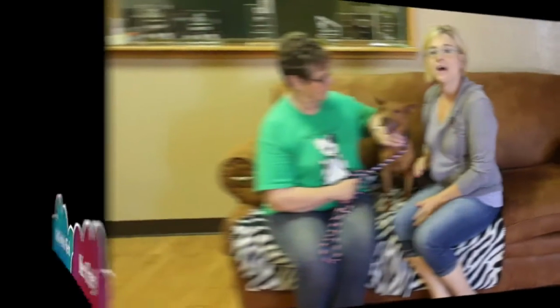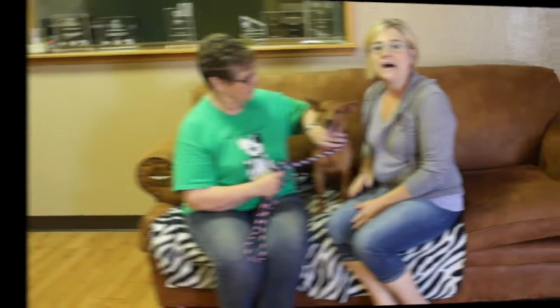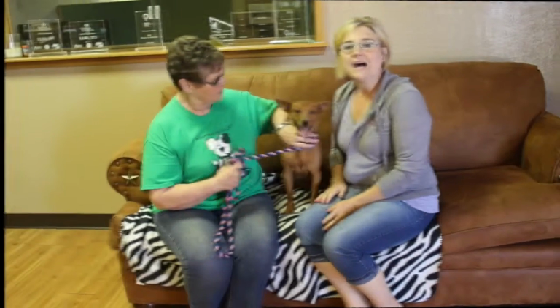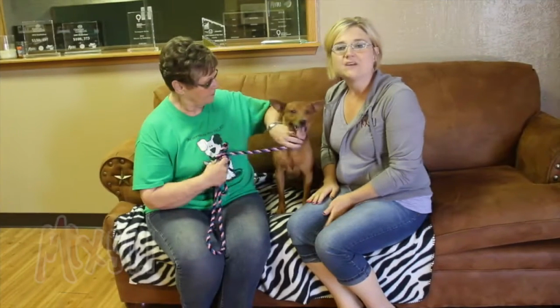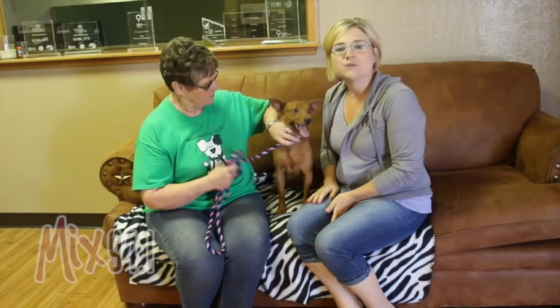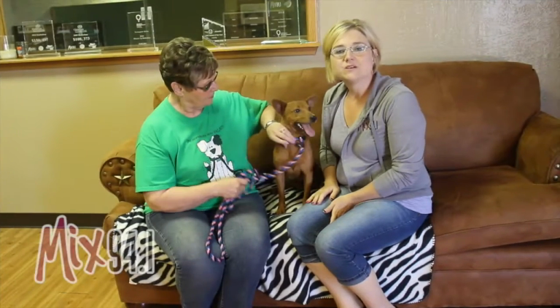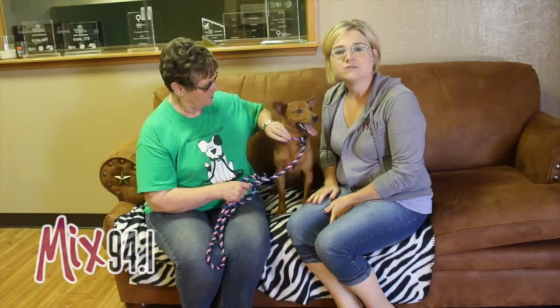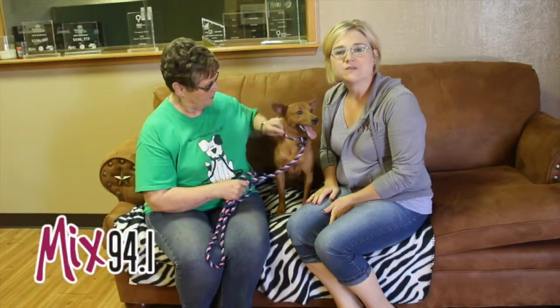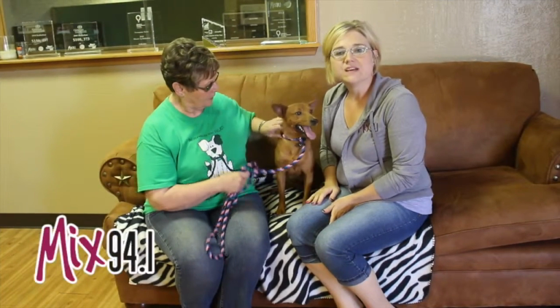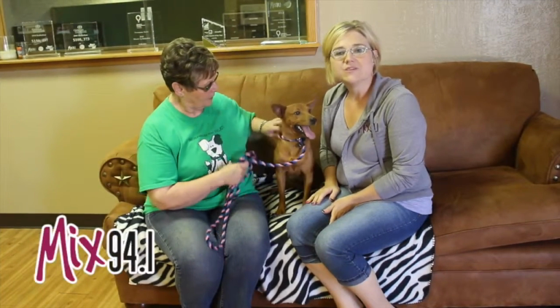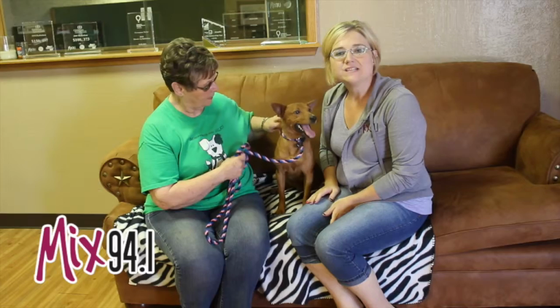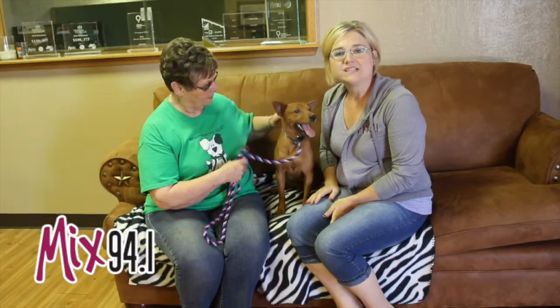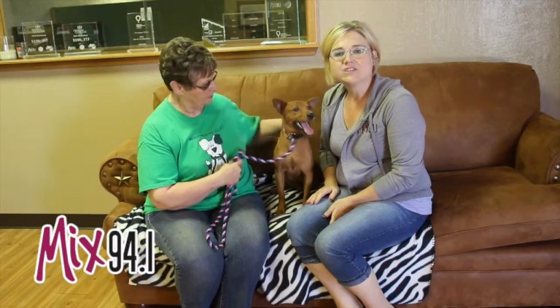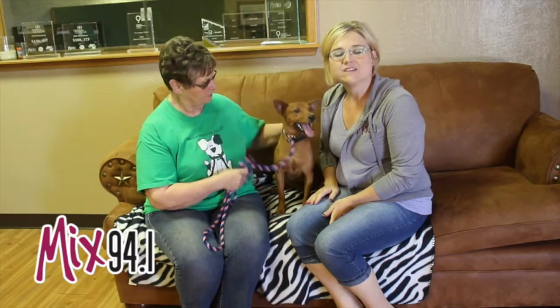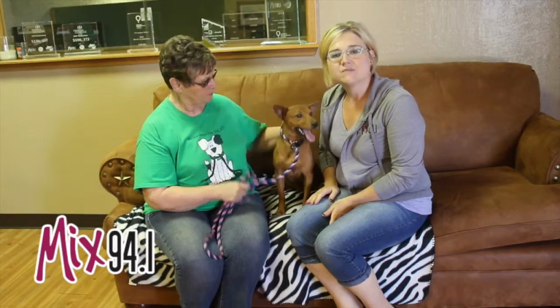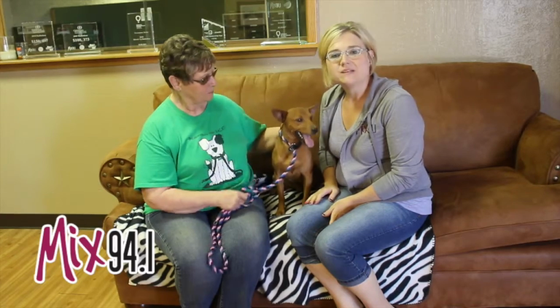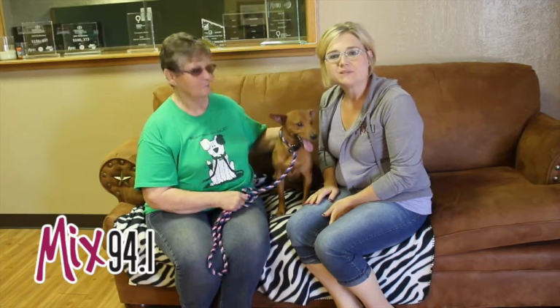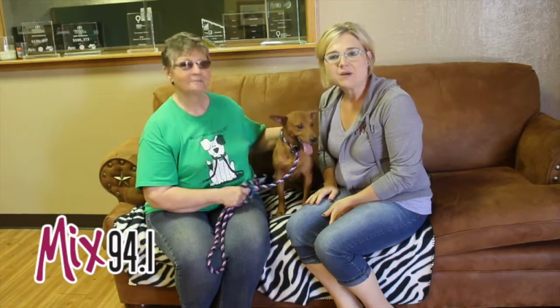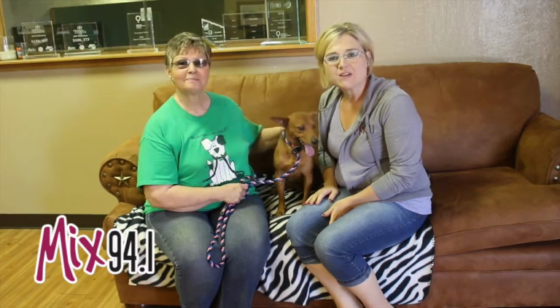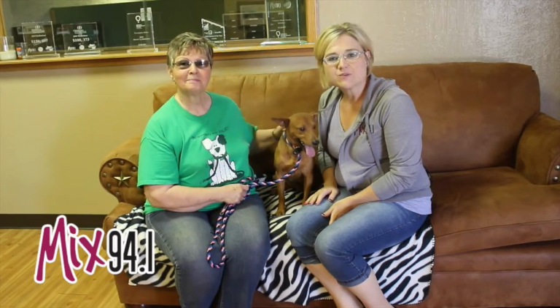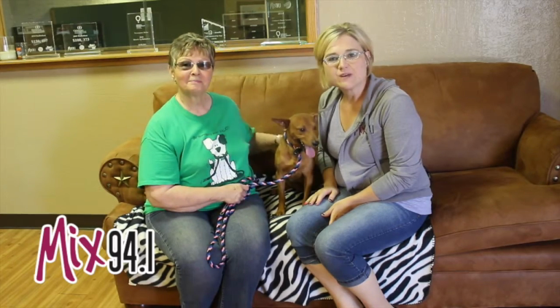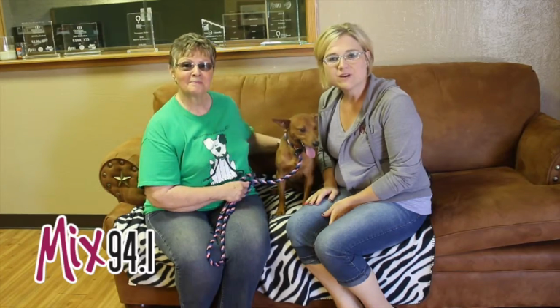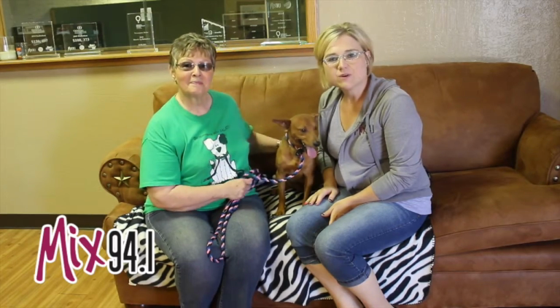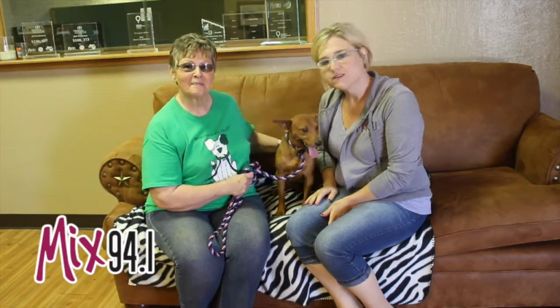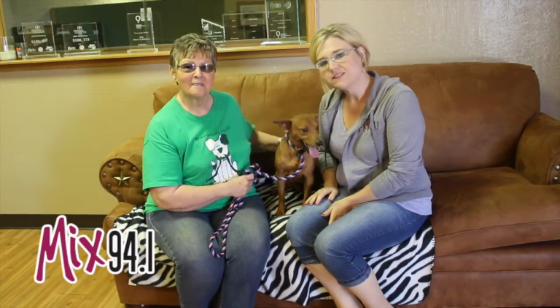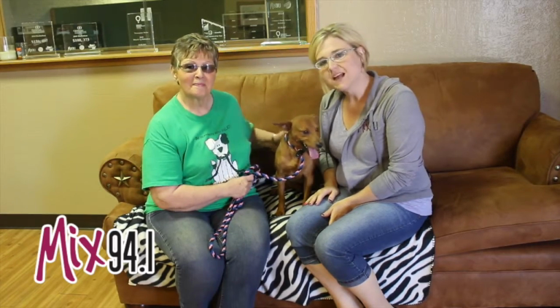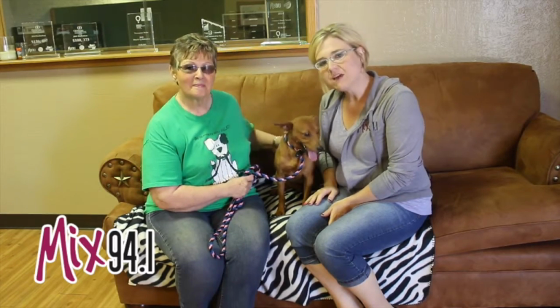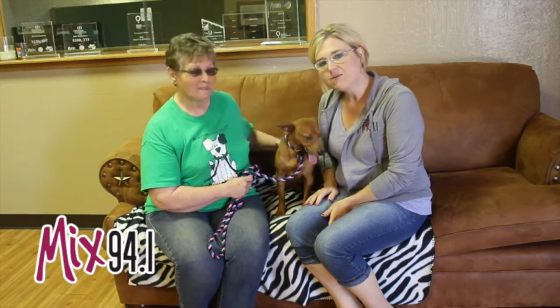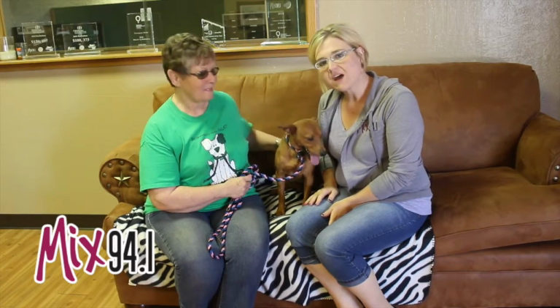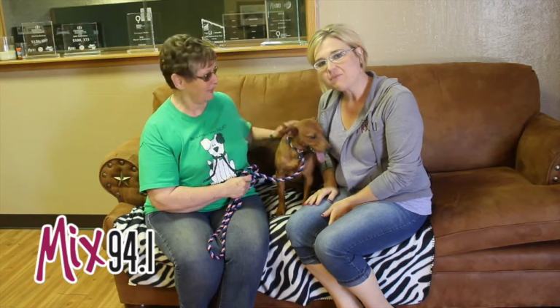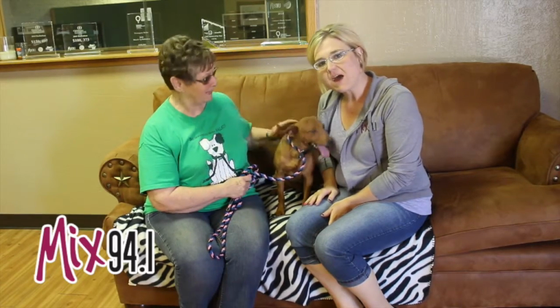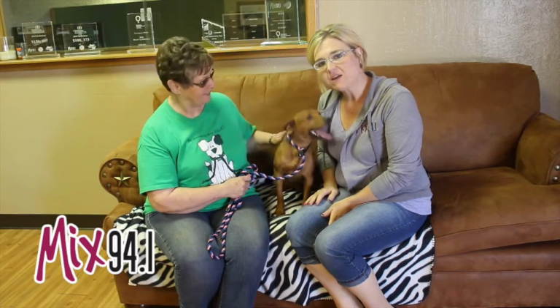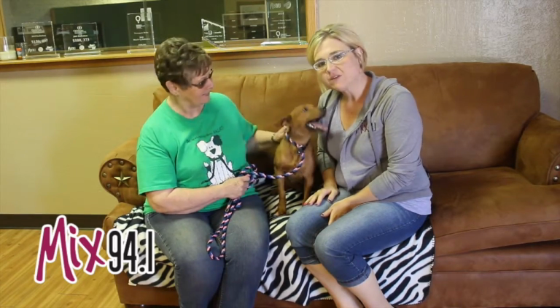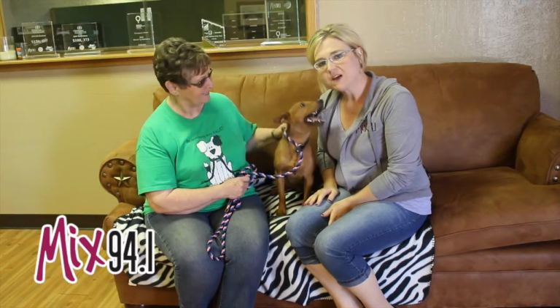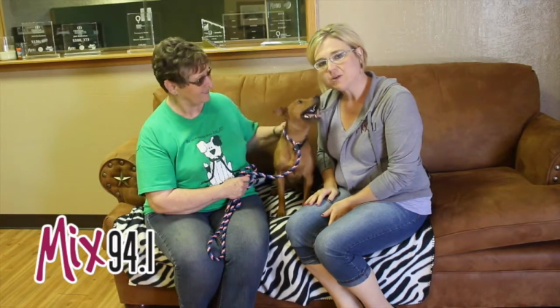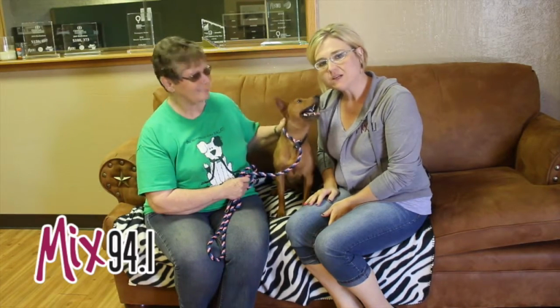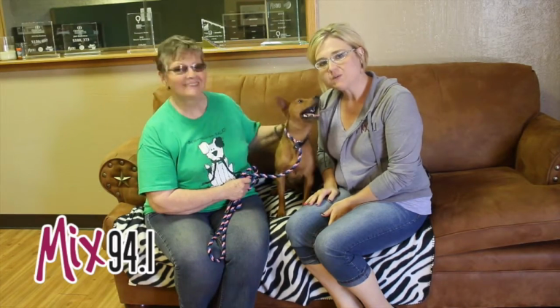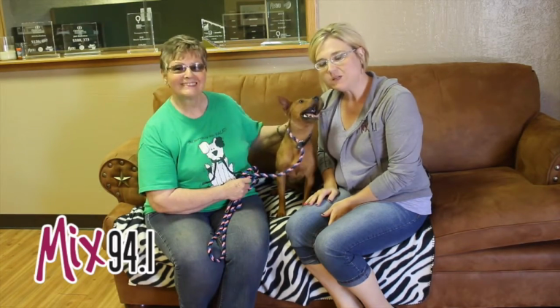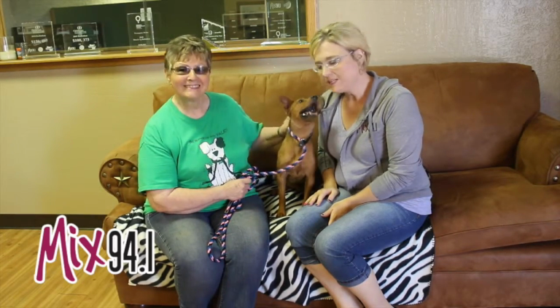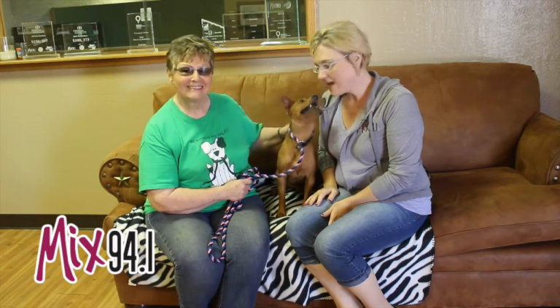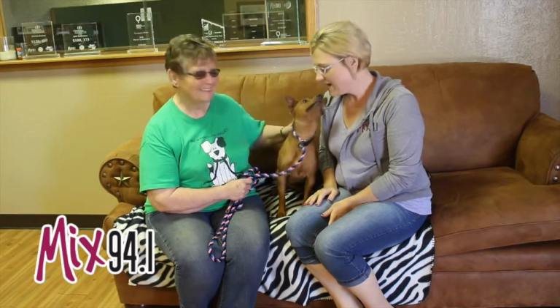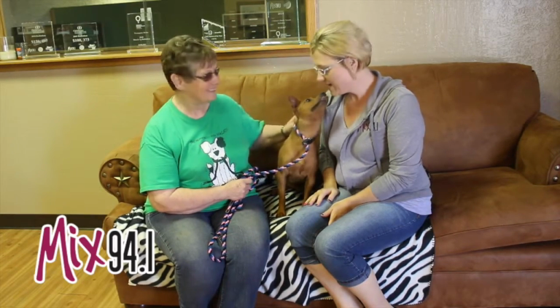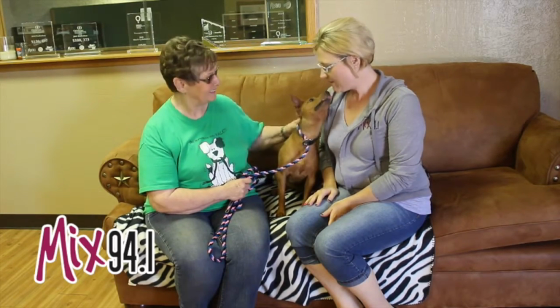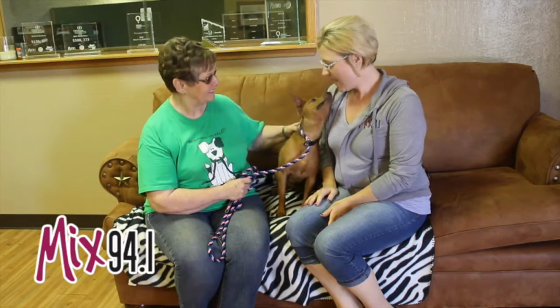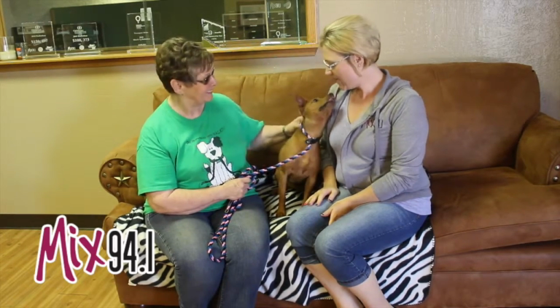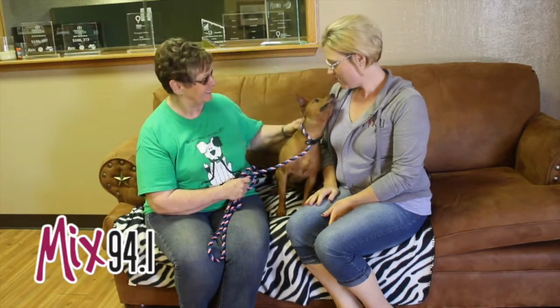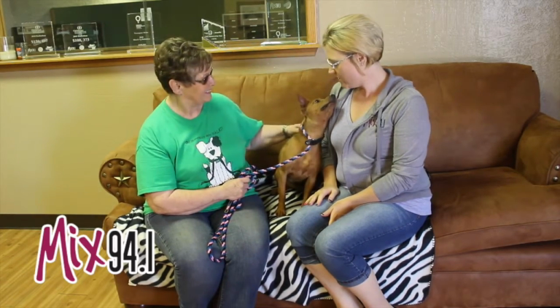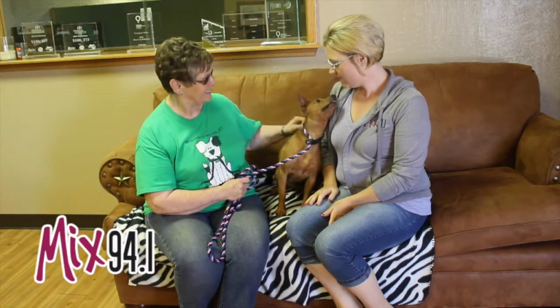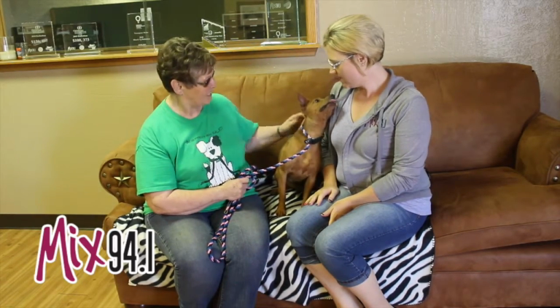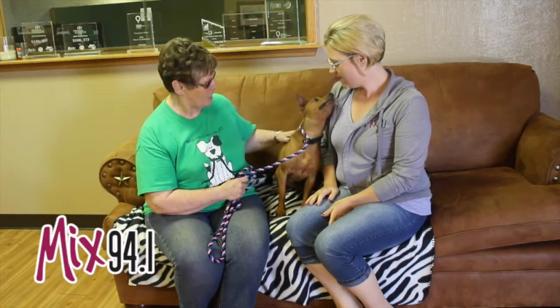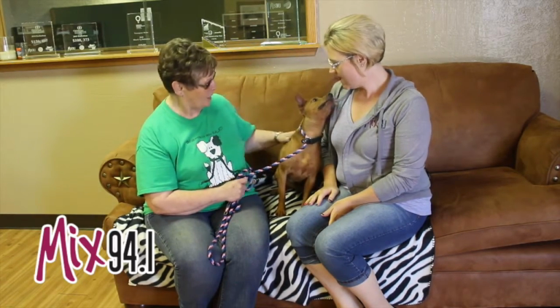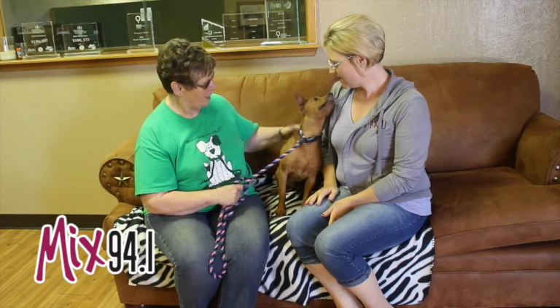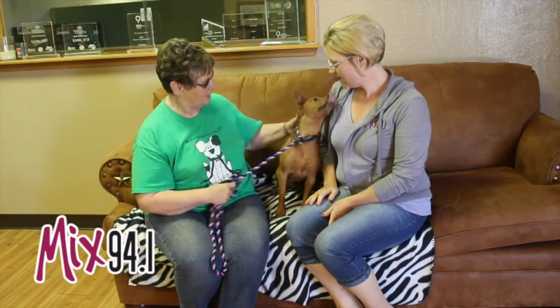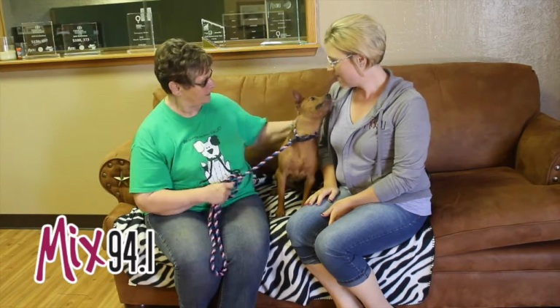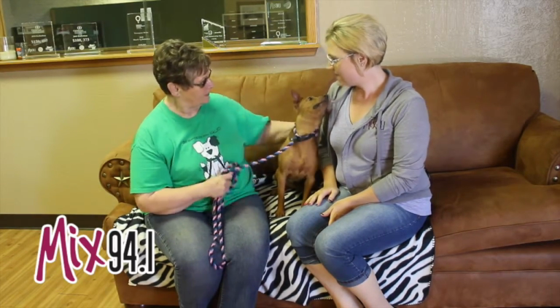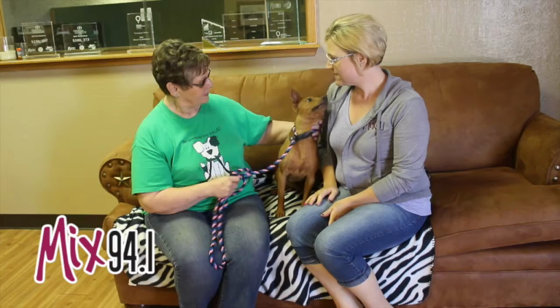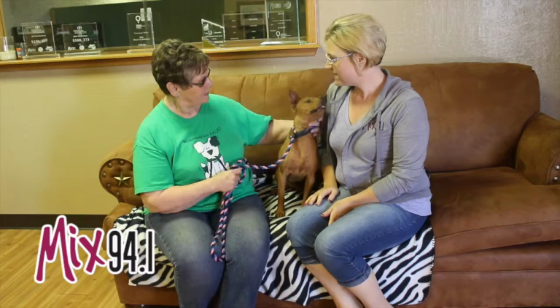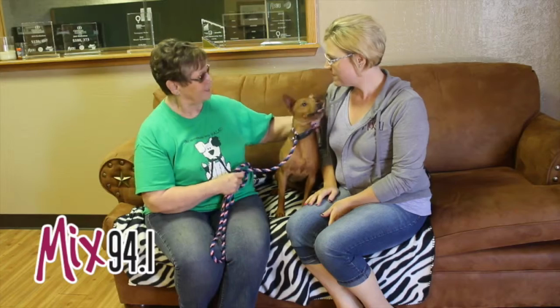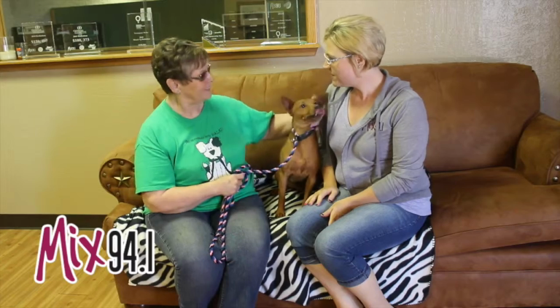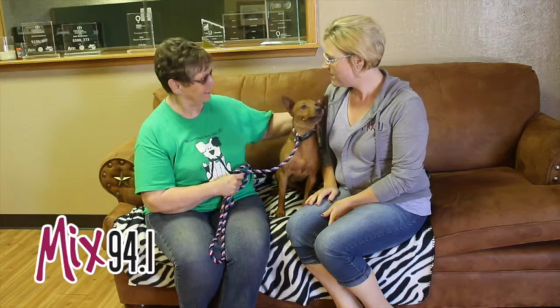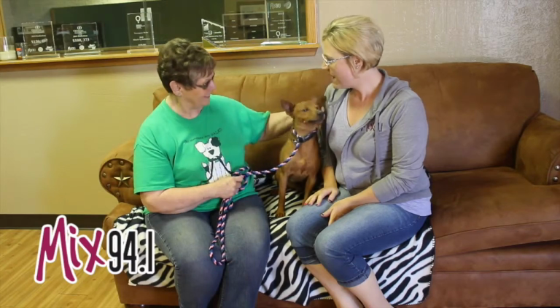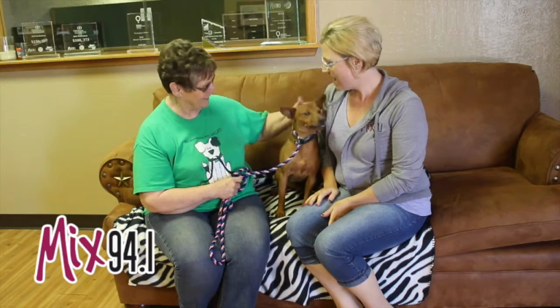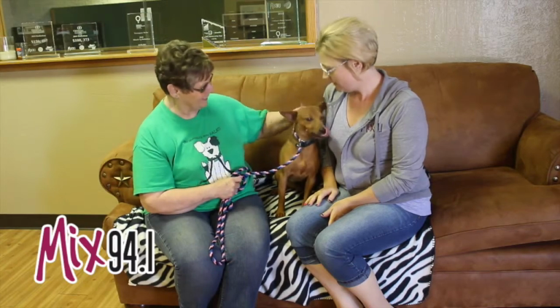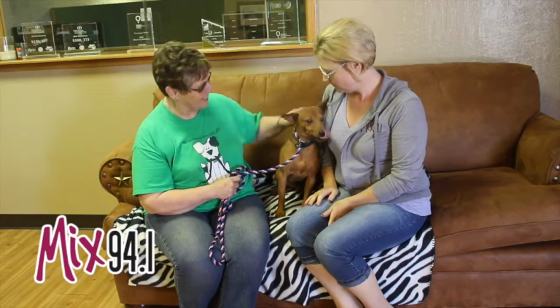Hi and welcome to another edition of the Mixed Pet of the Week. With us today we've got Patty with the Emerald SPCA. Now, Patty, who is this? Tell us a little bit about them.